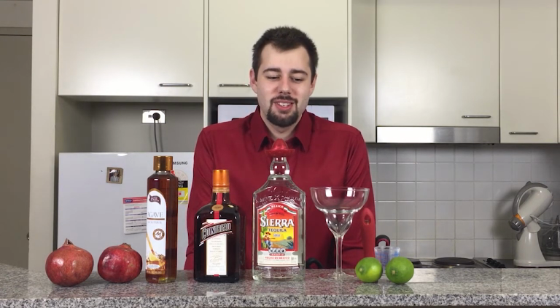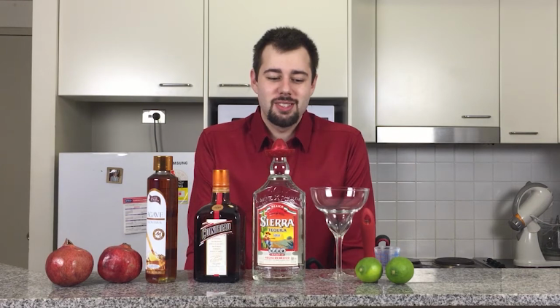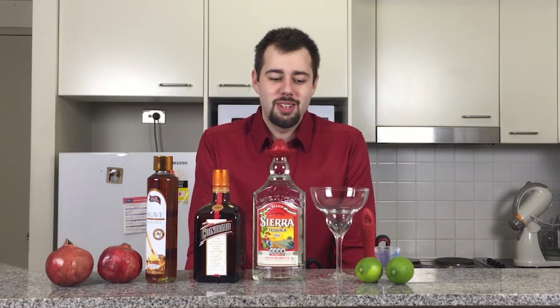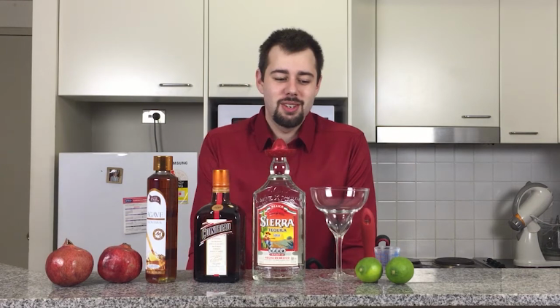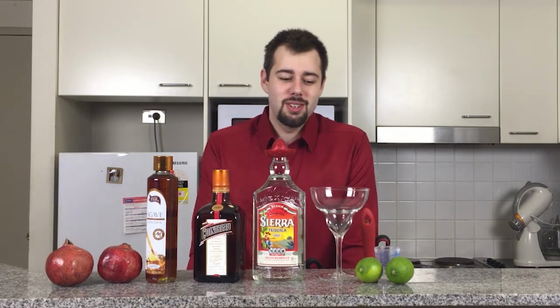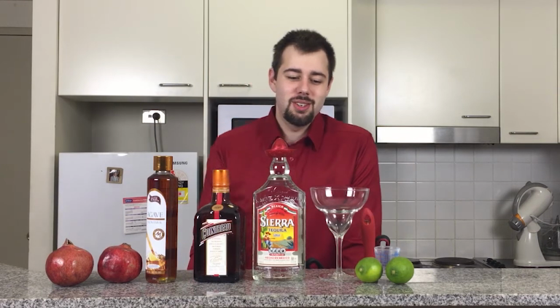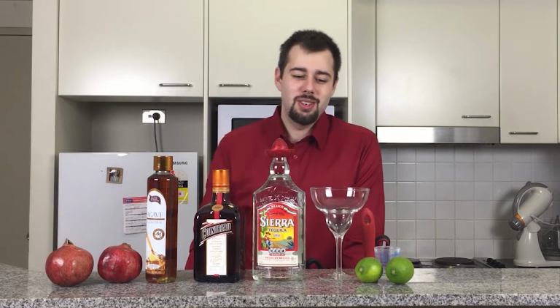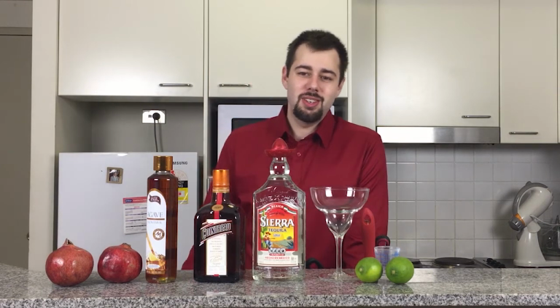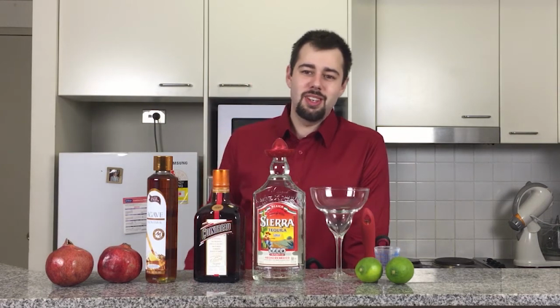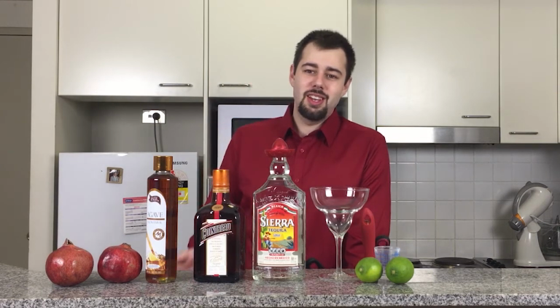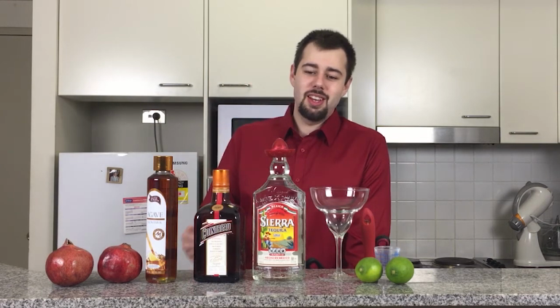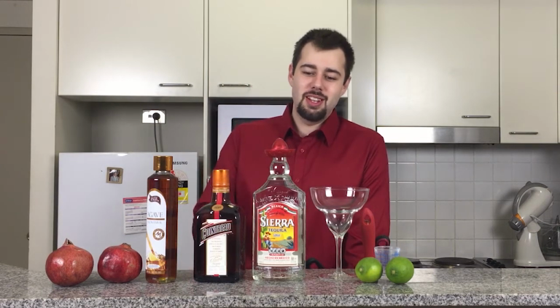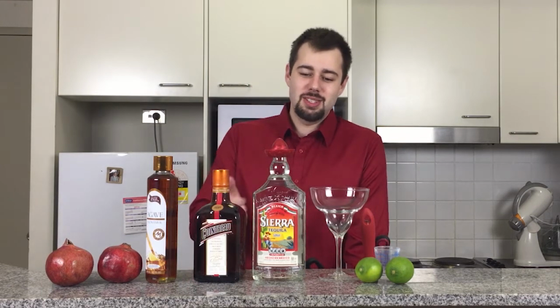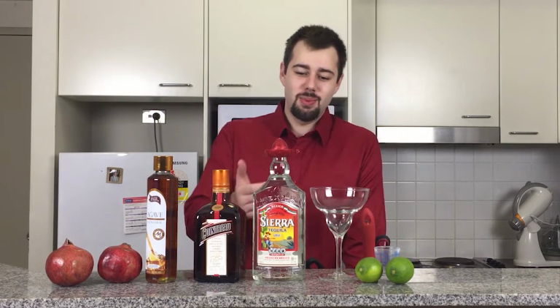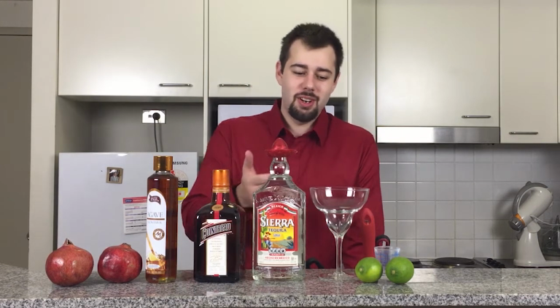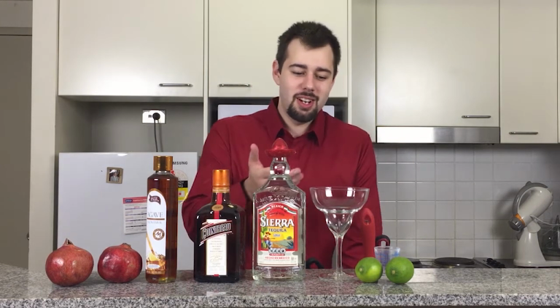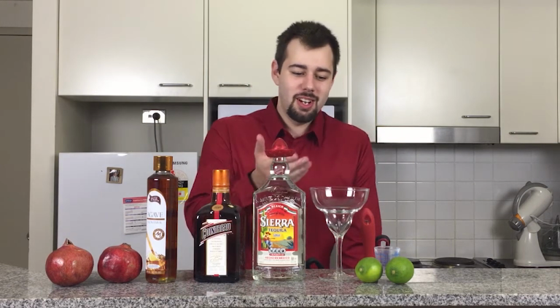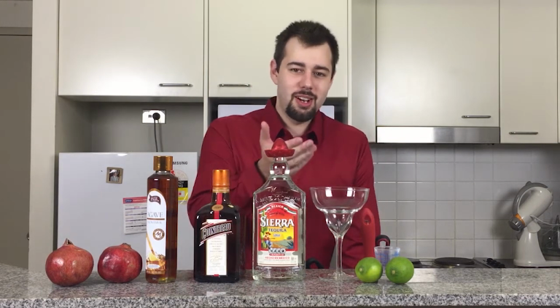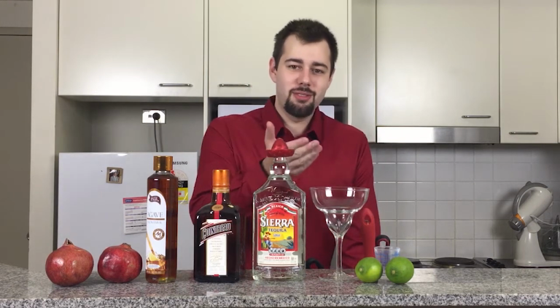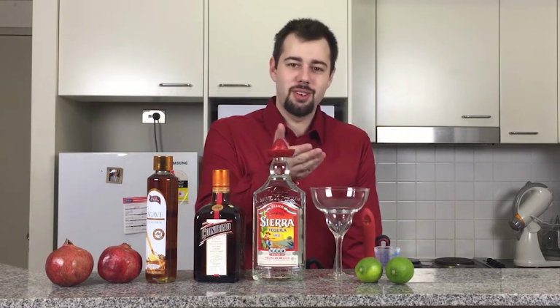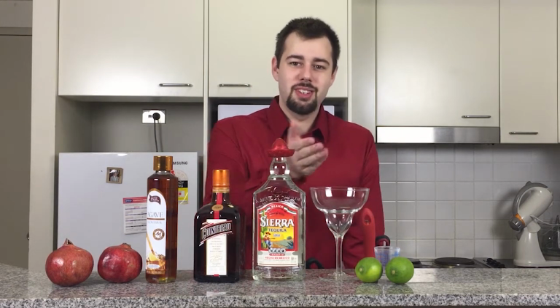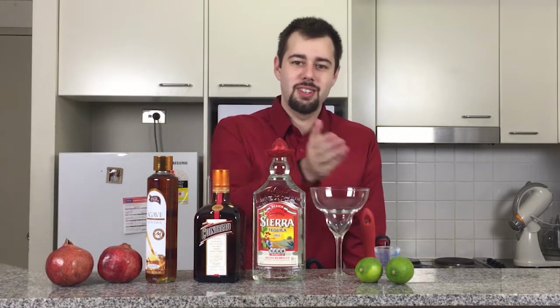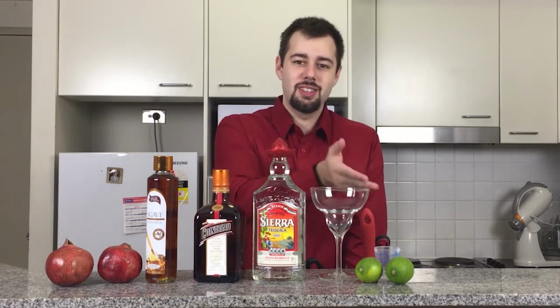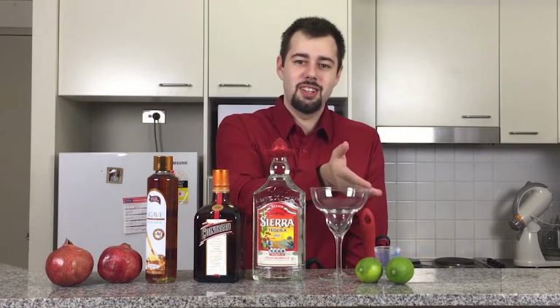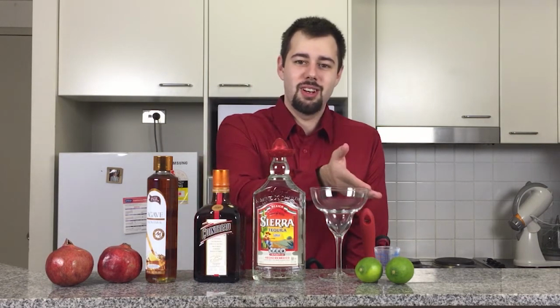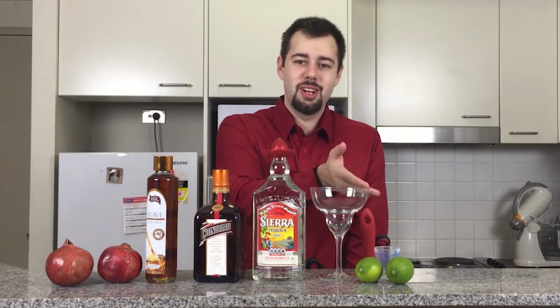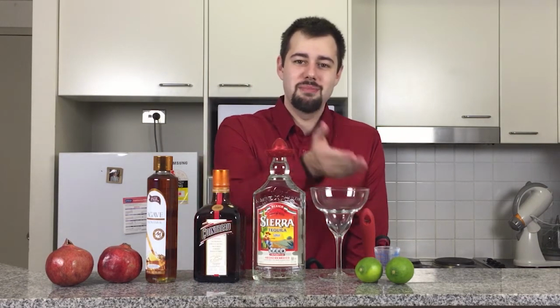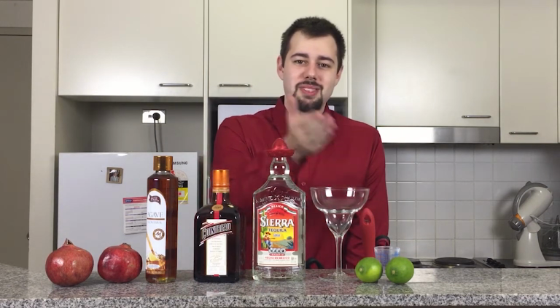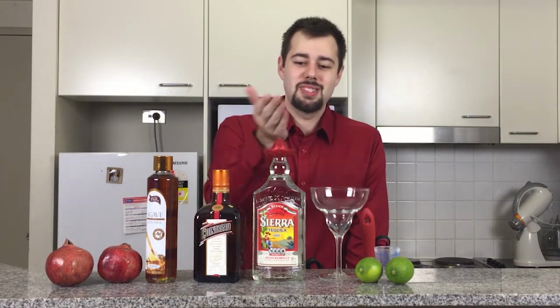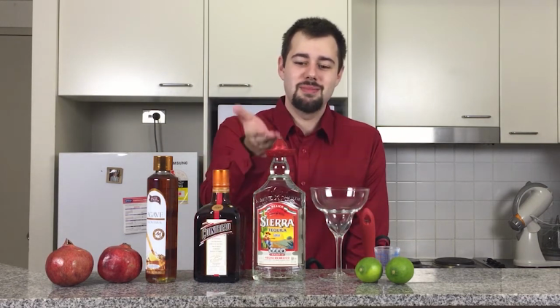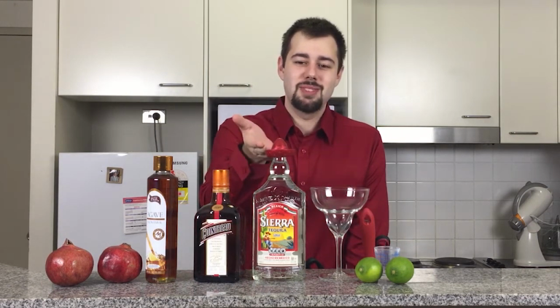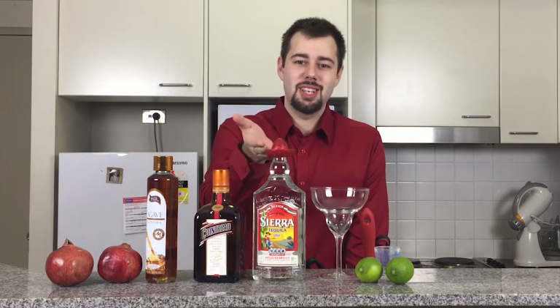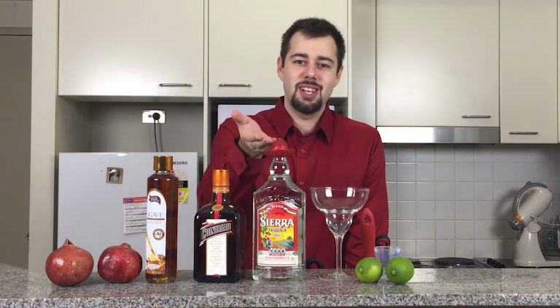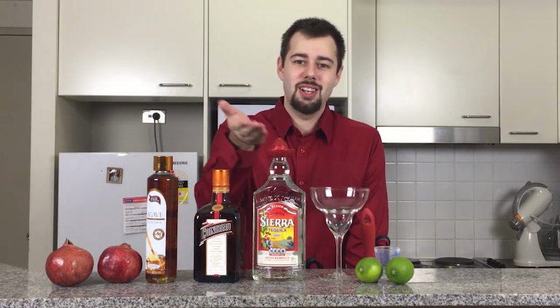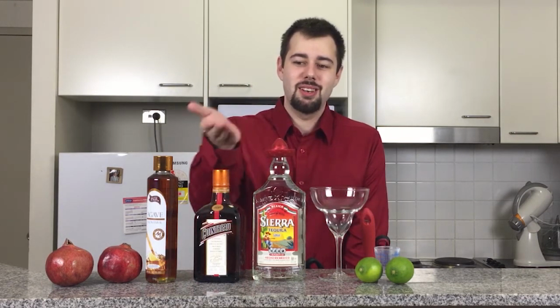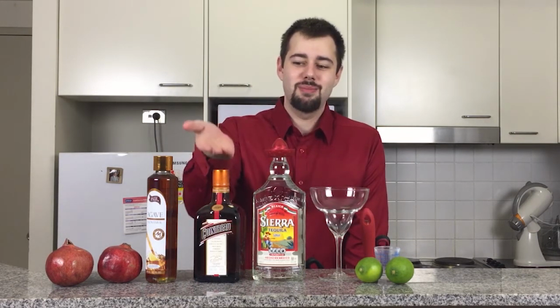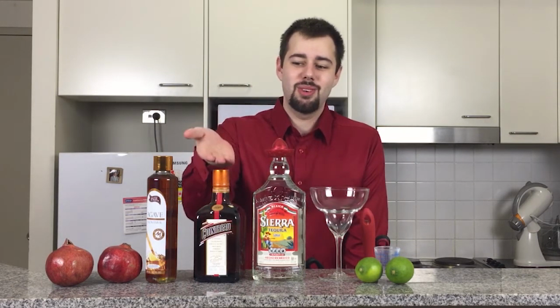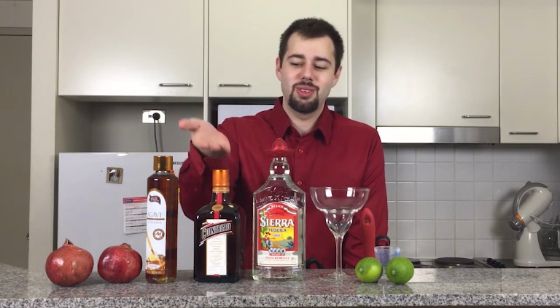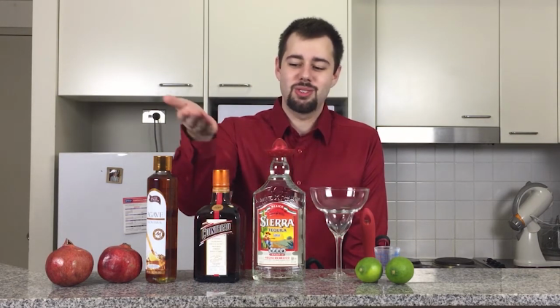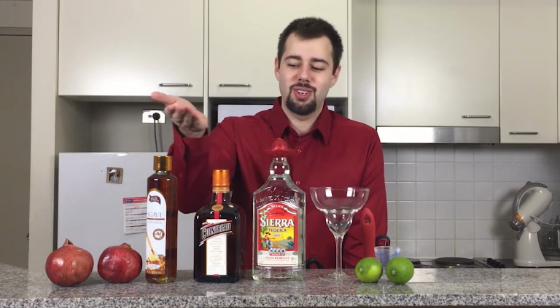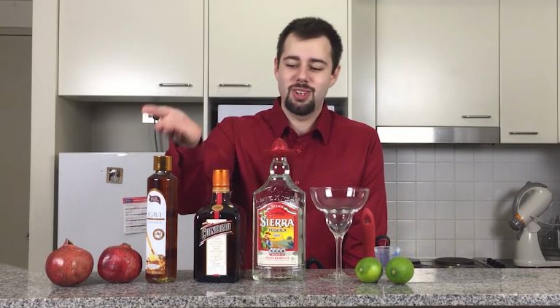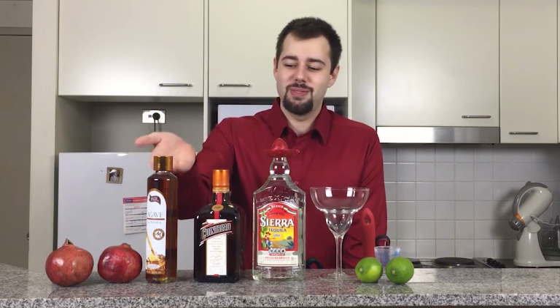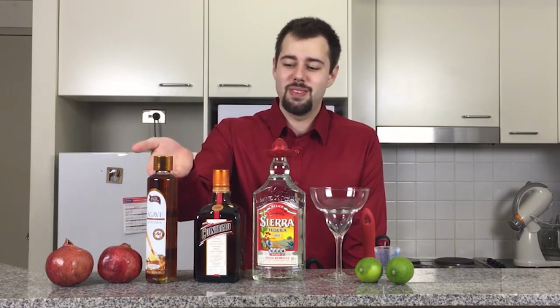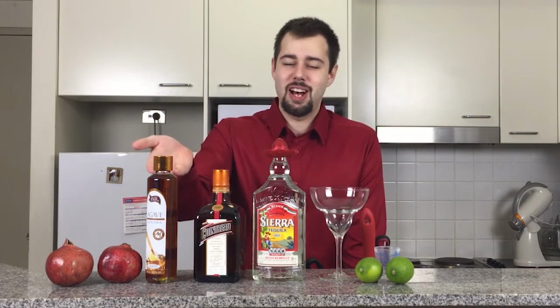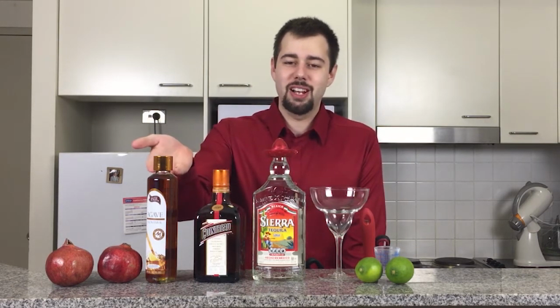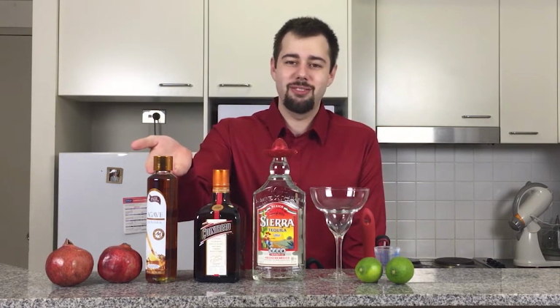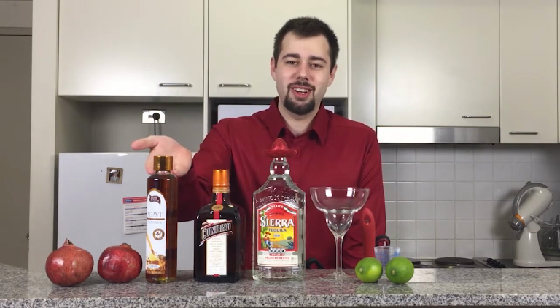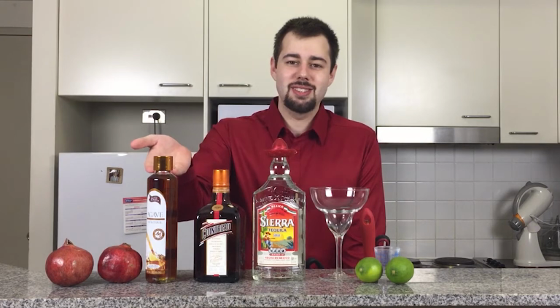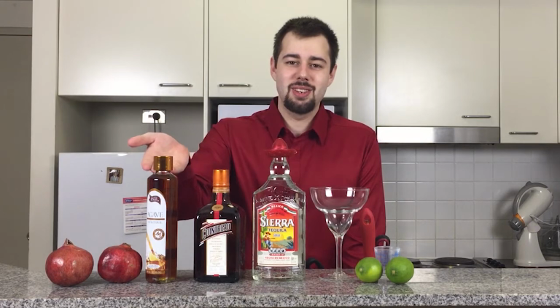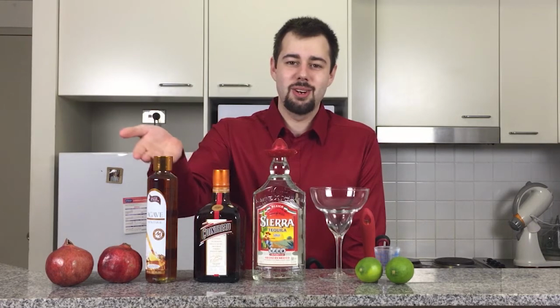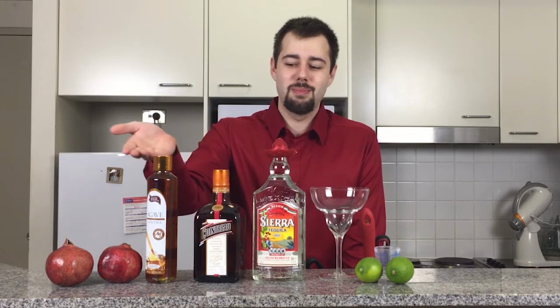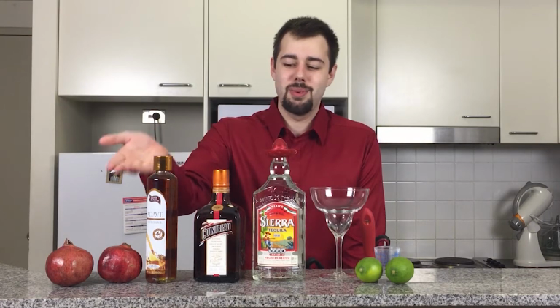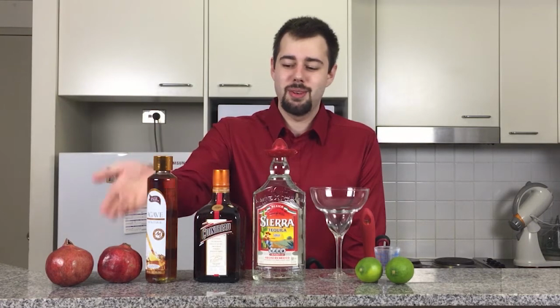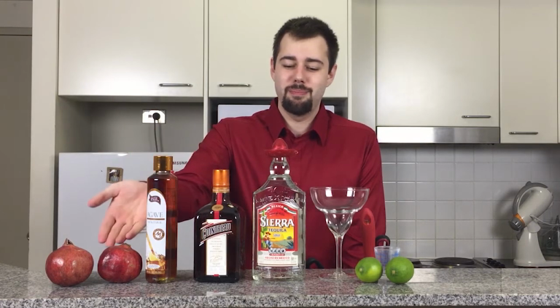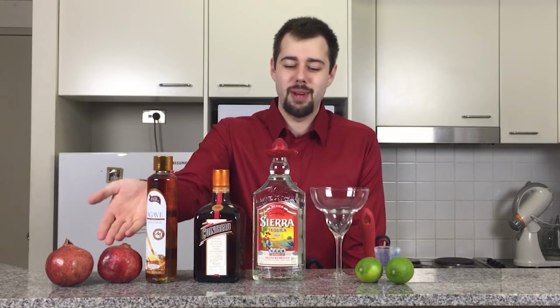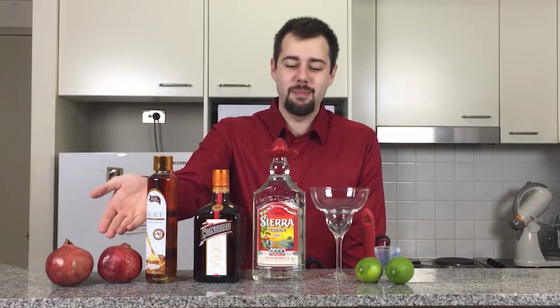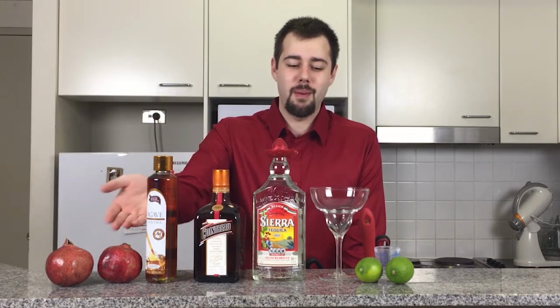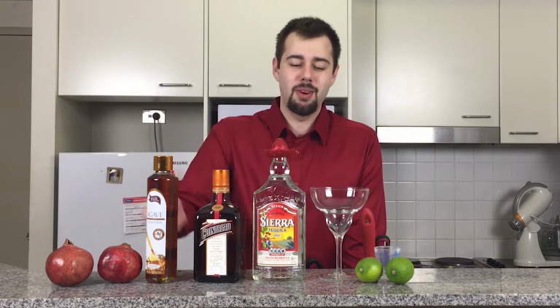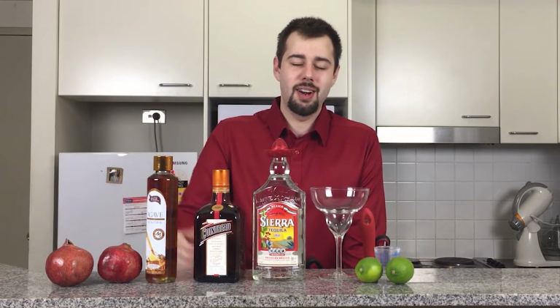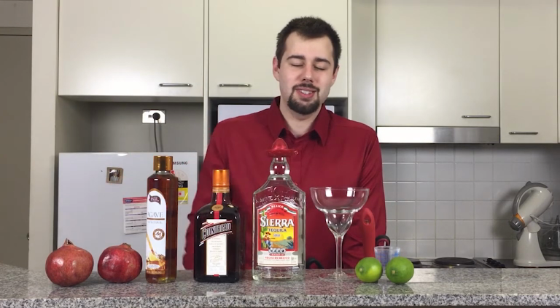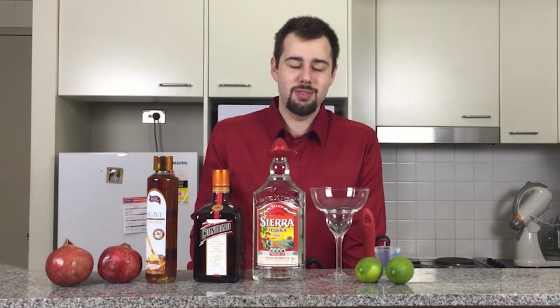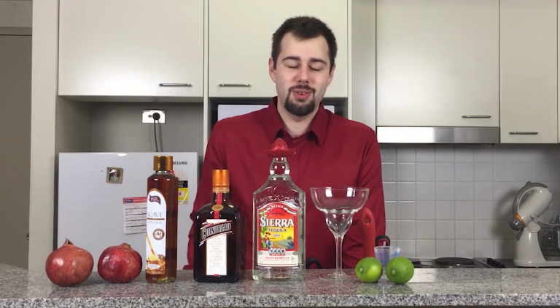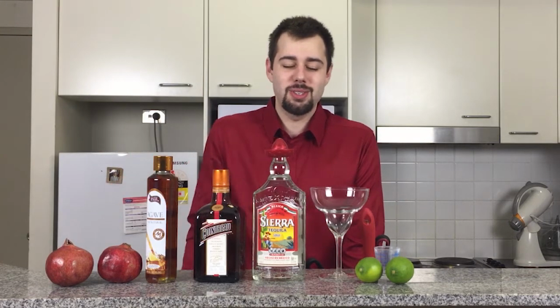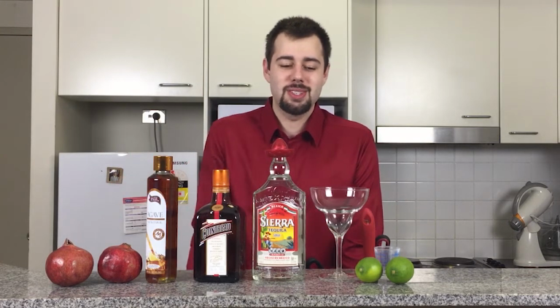So hence why I've got limes, tequila, Cointreau, agave-based syrup, and pomegranates, of course.